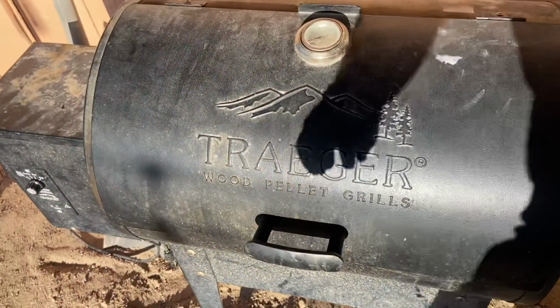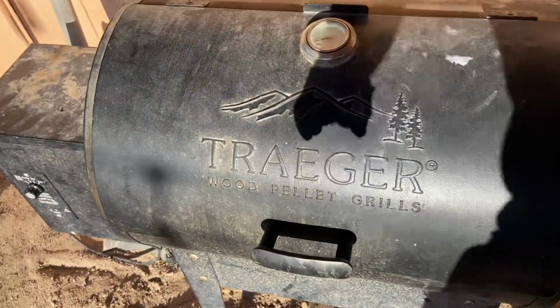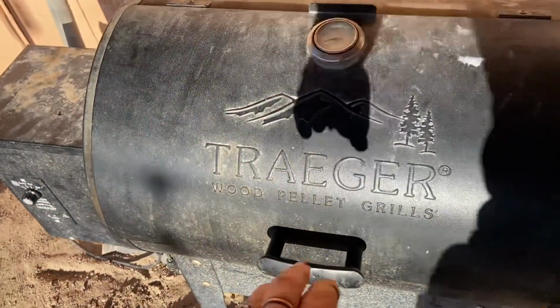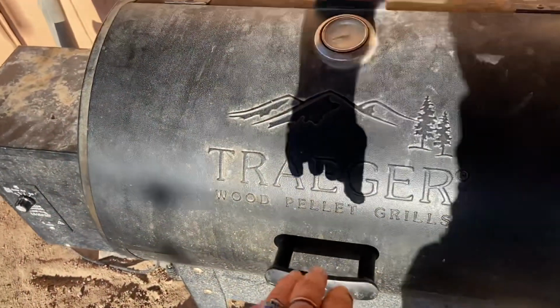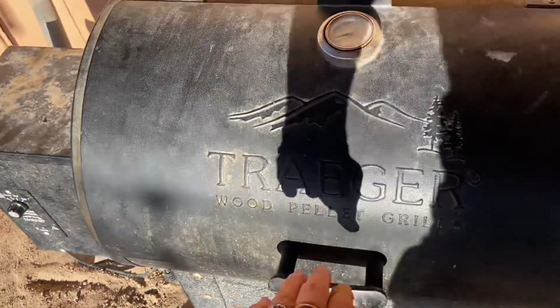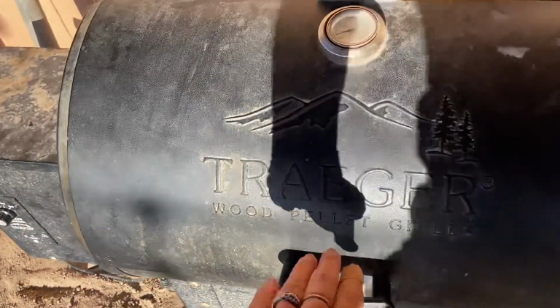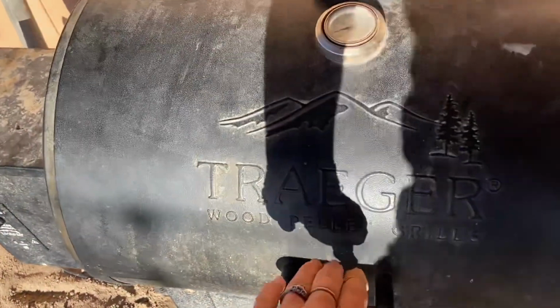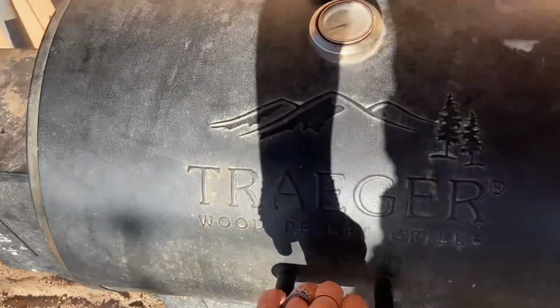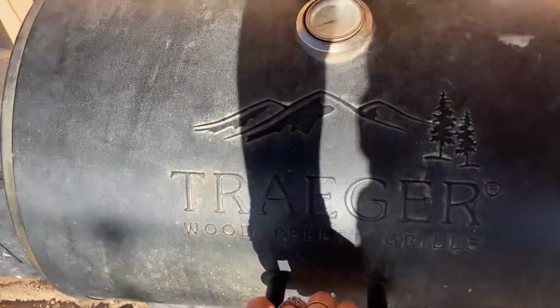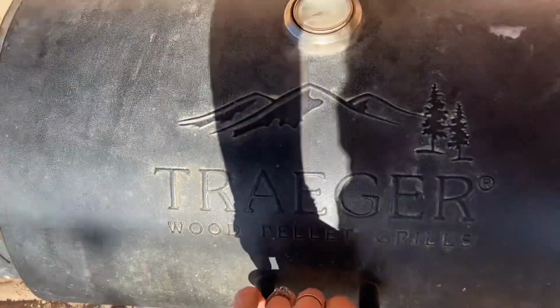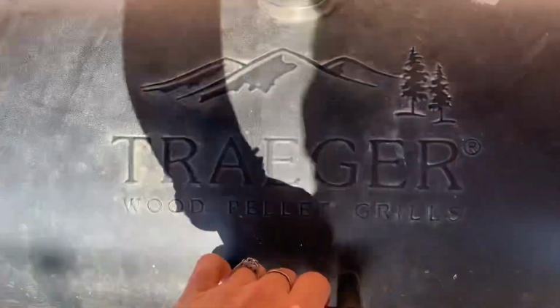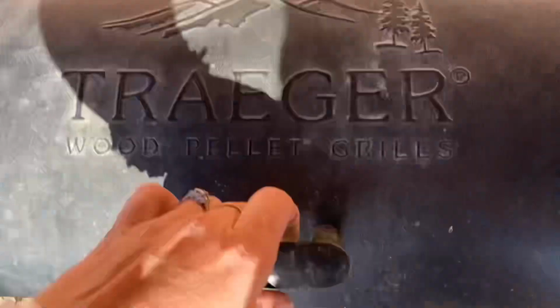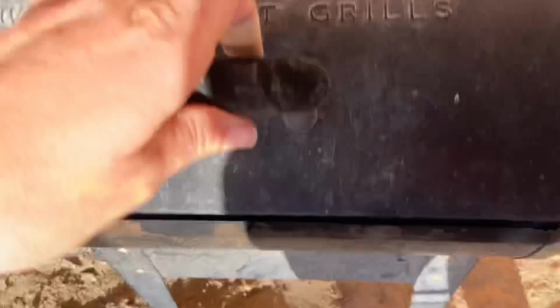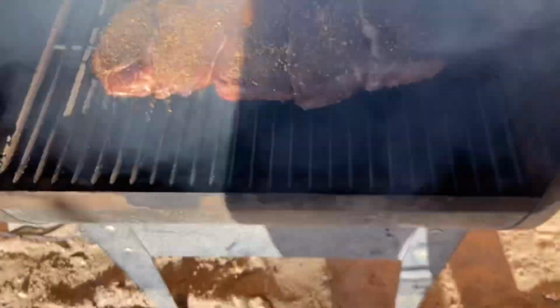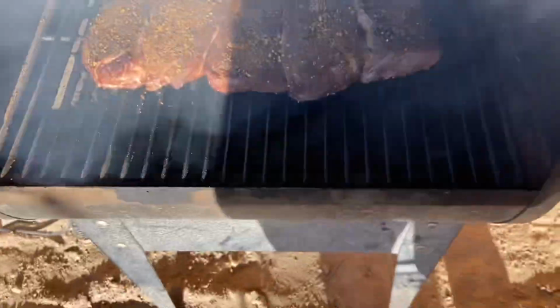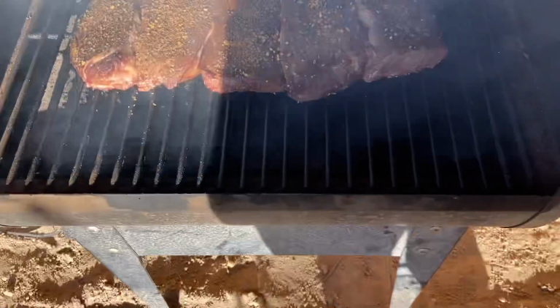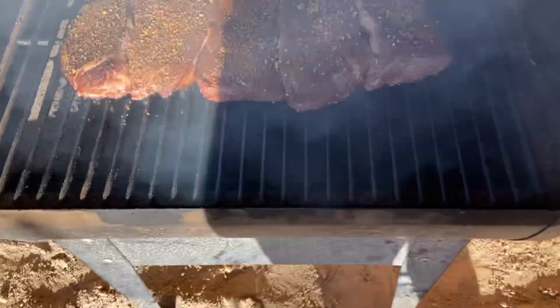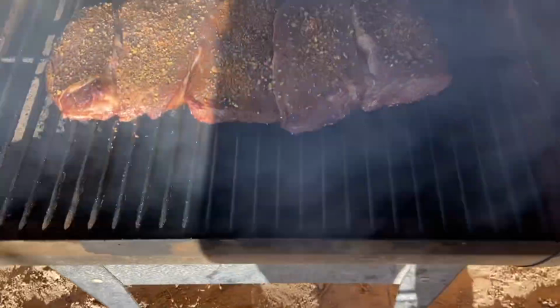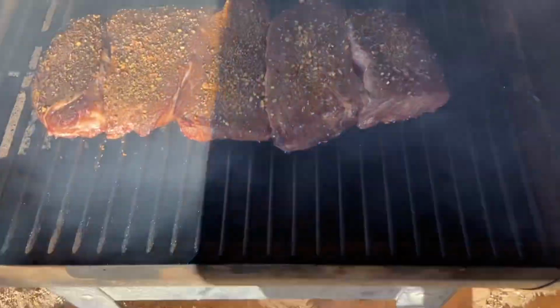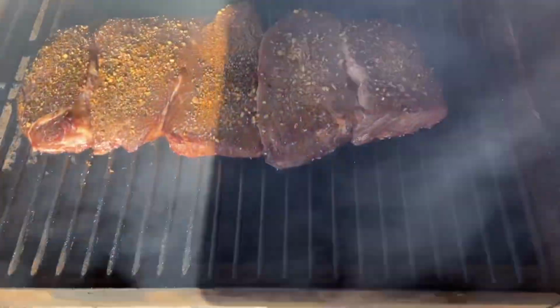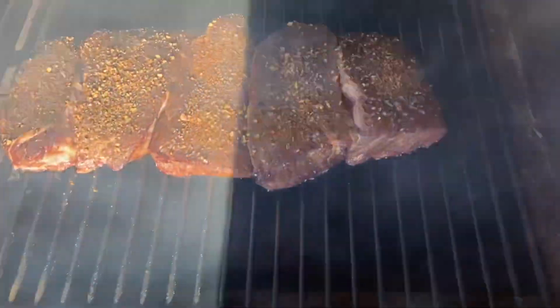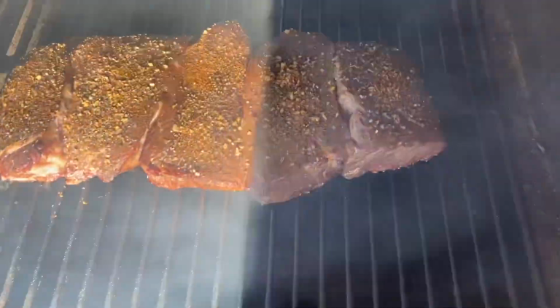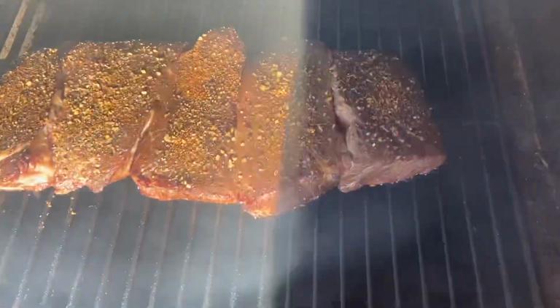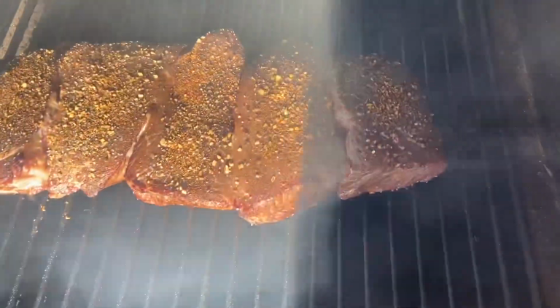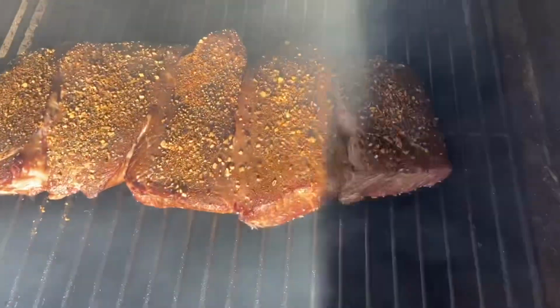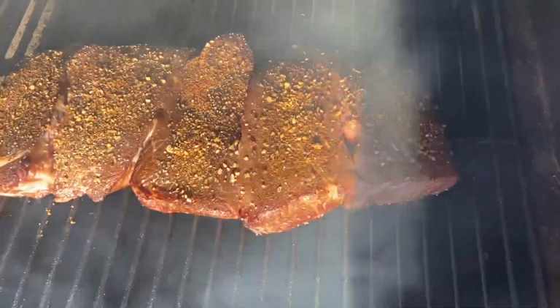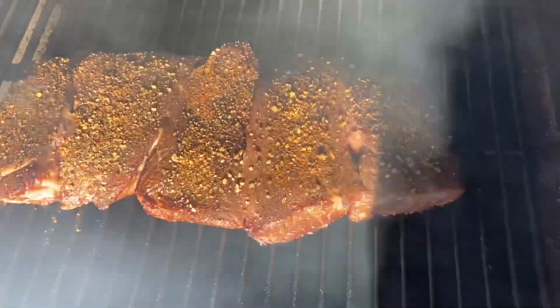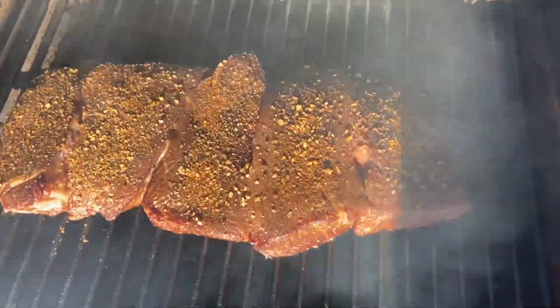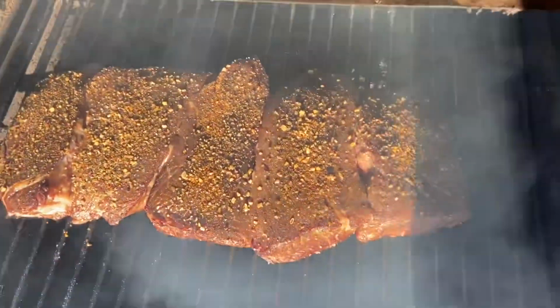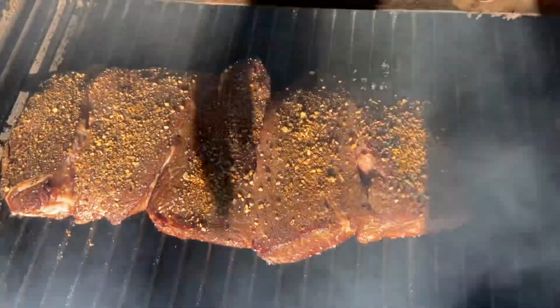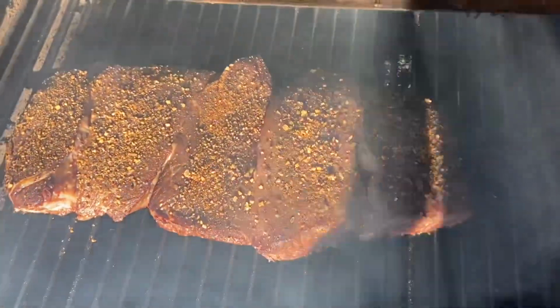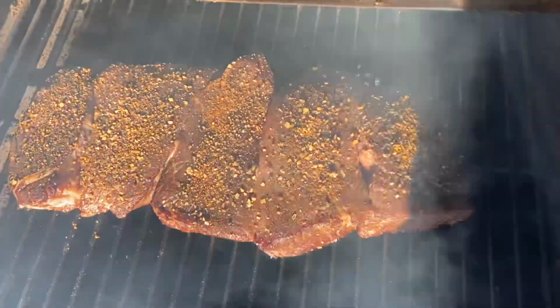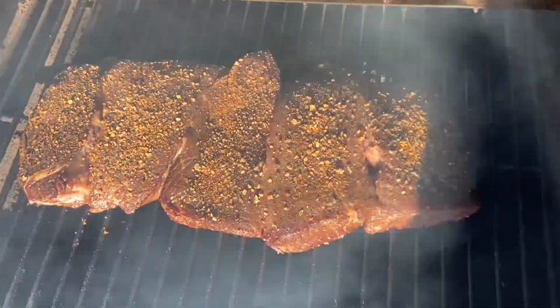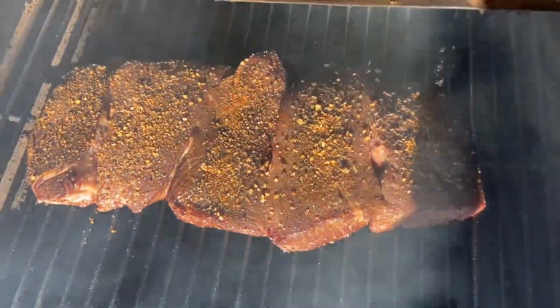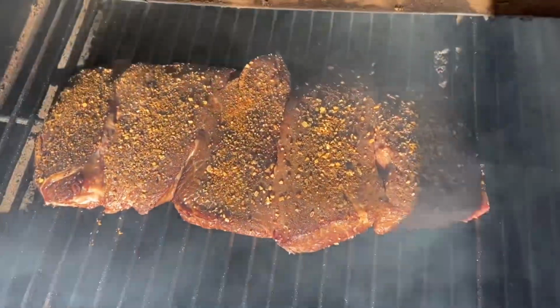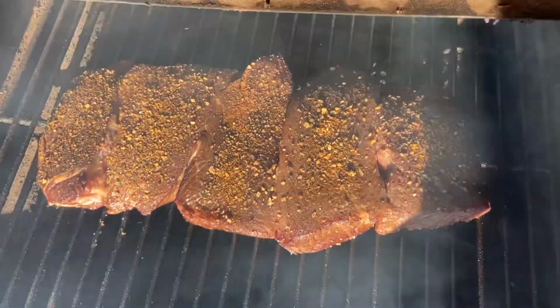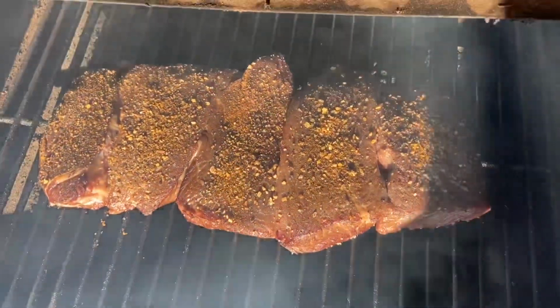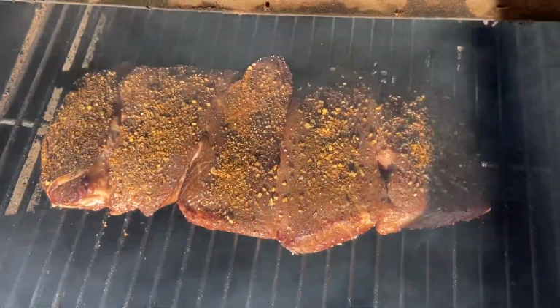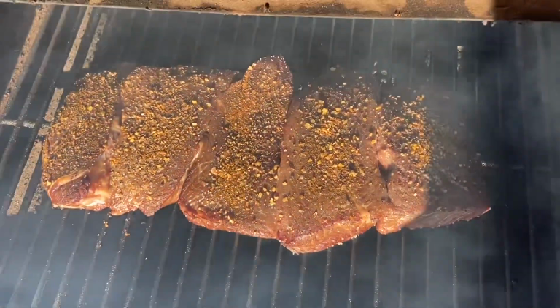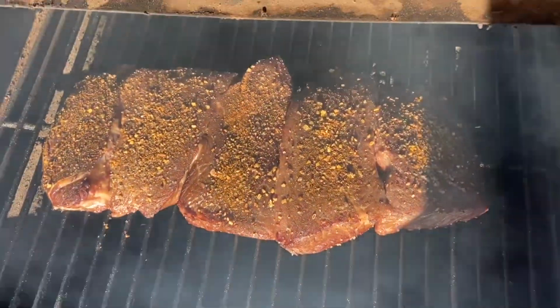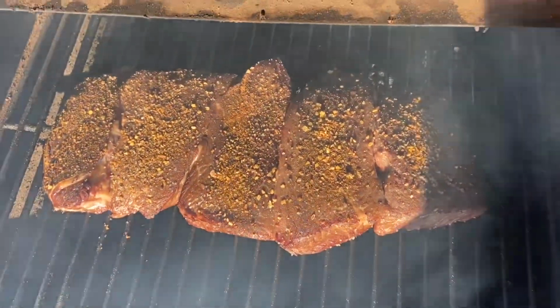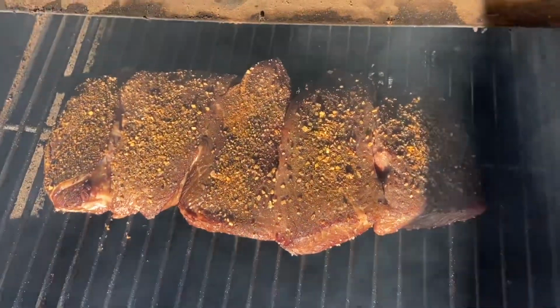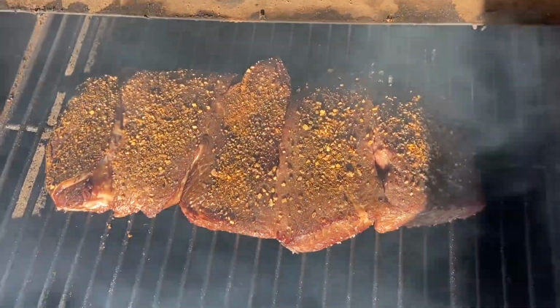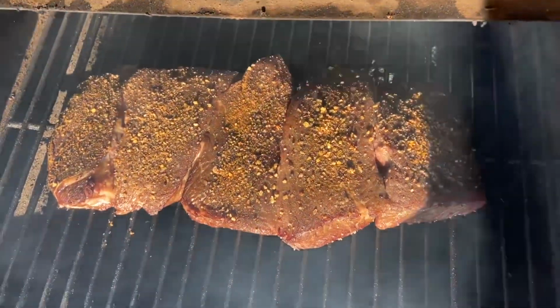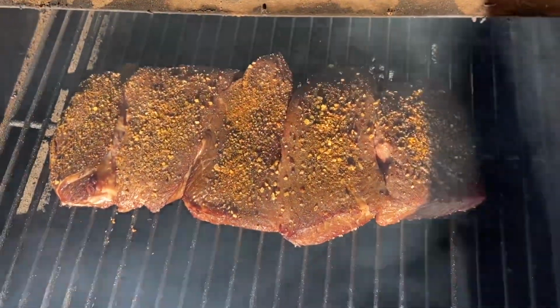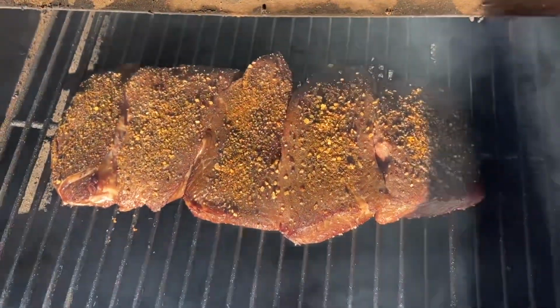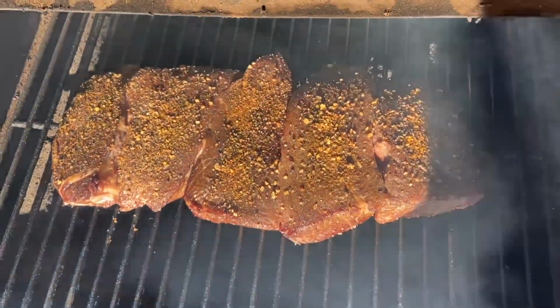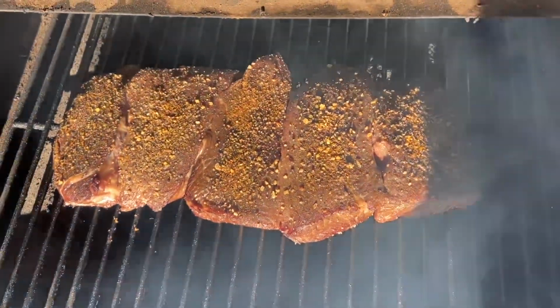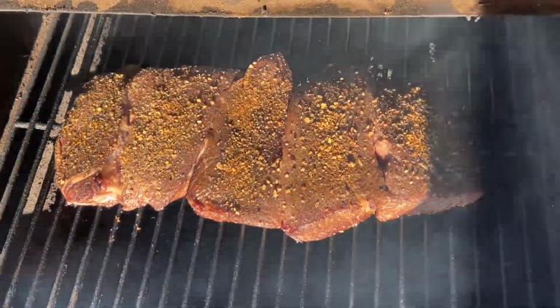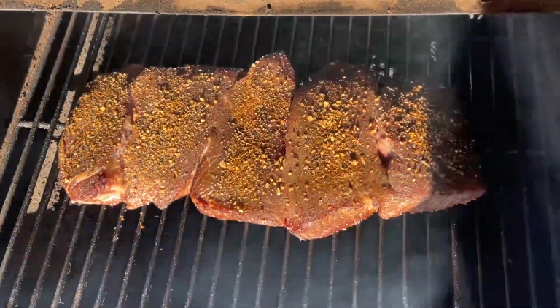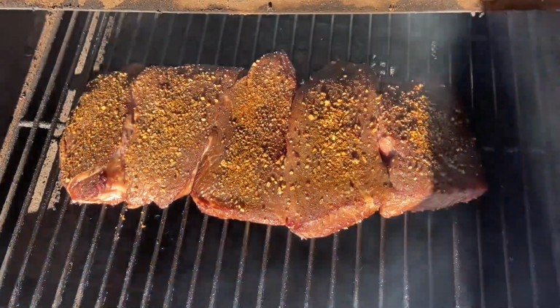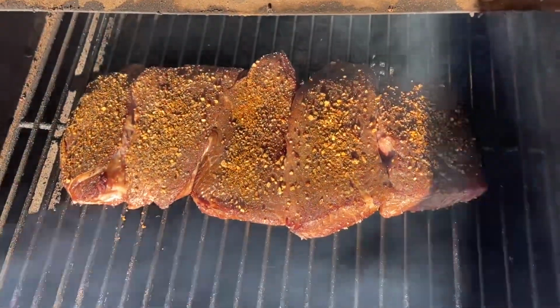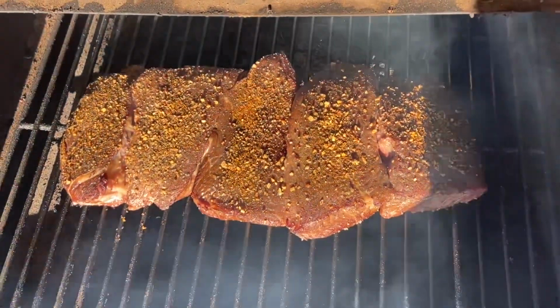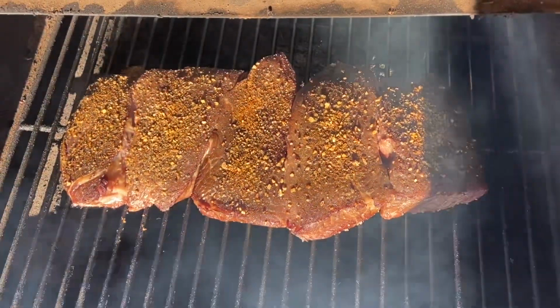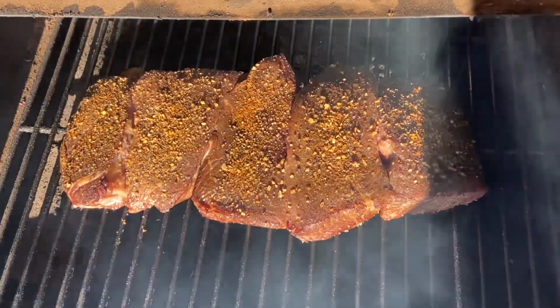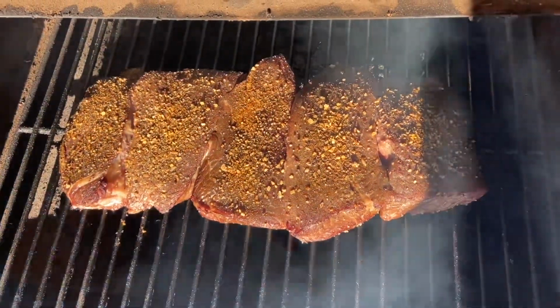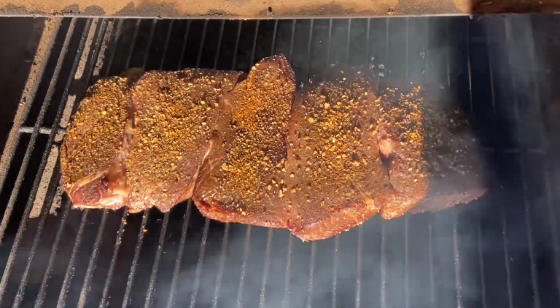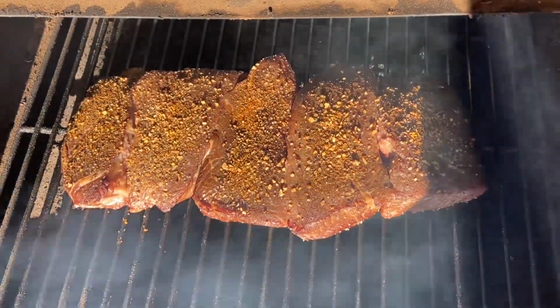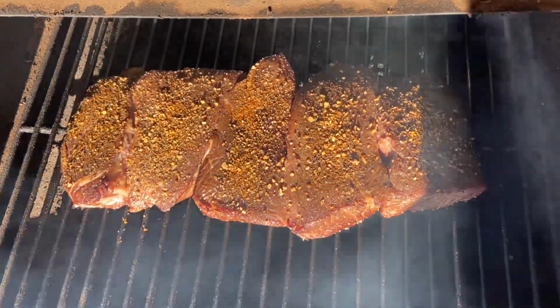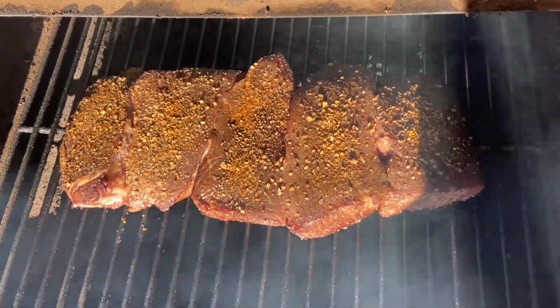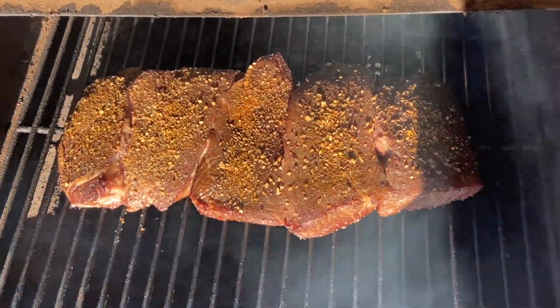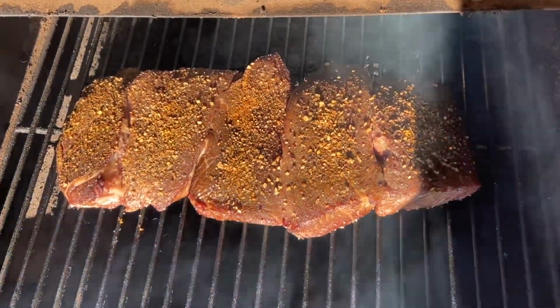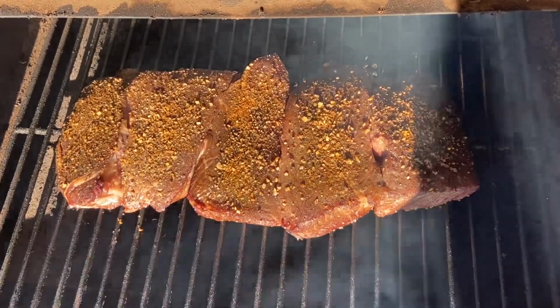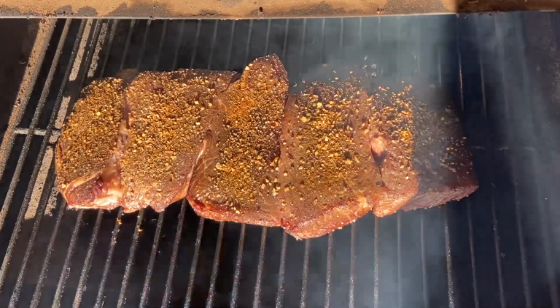Here are our steaks, and they're just seasoned with a steak seasoning — I think it's by McCormick.